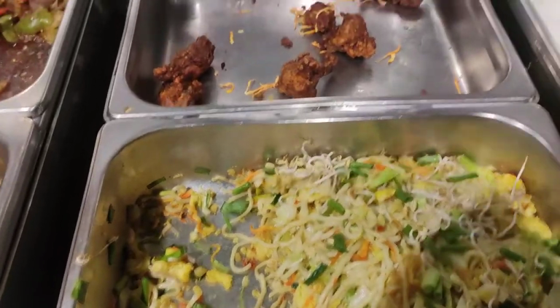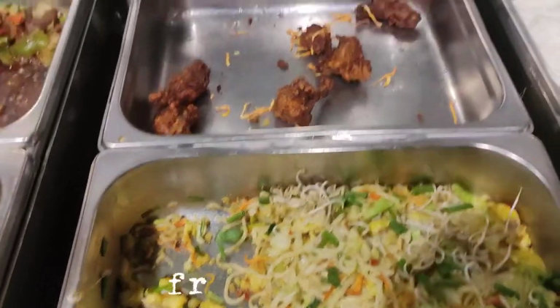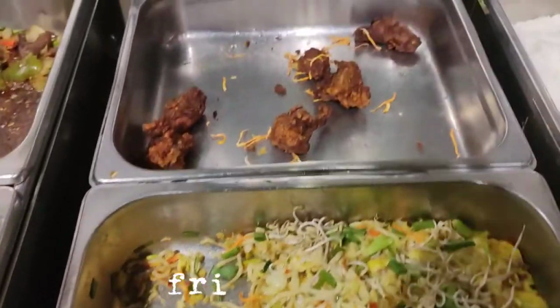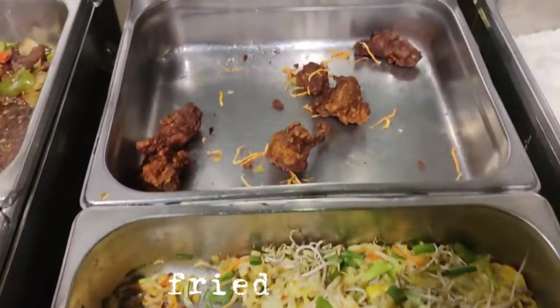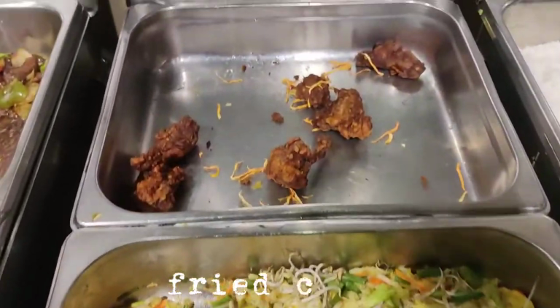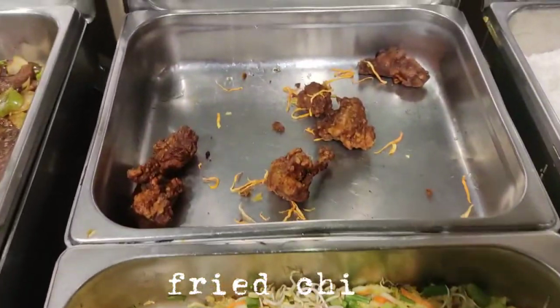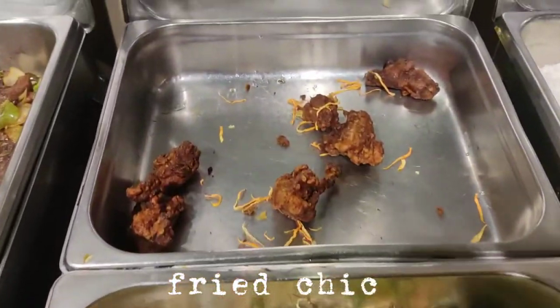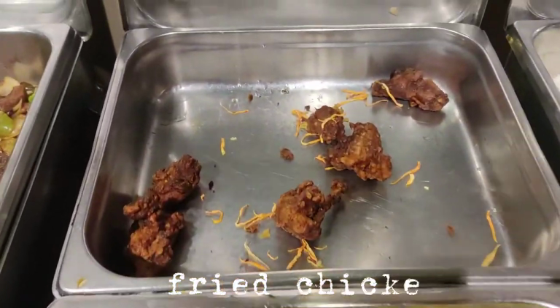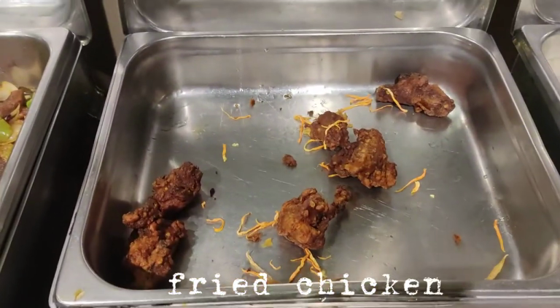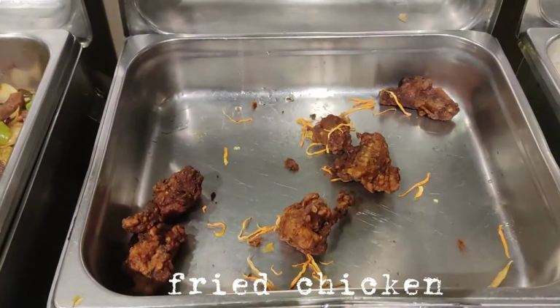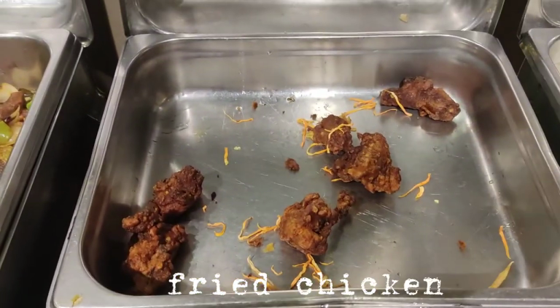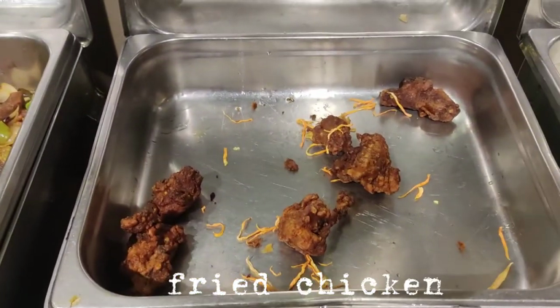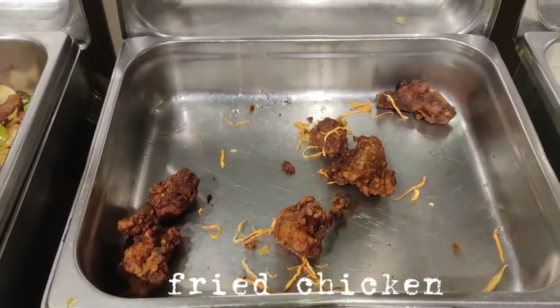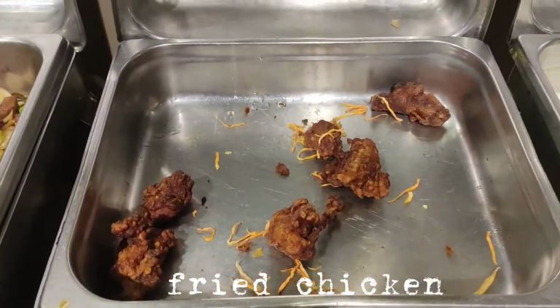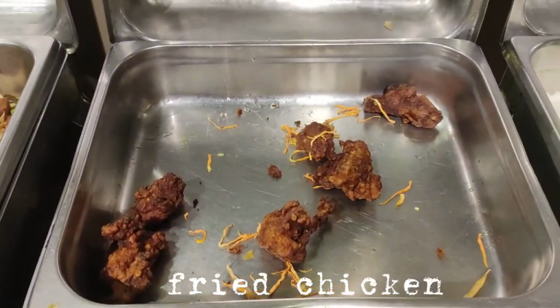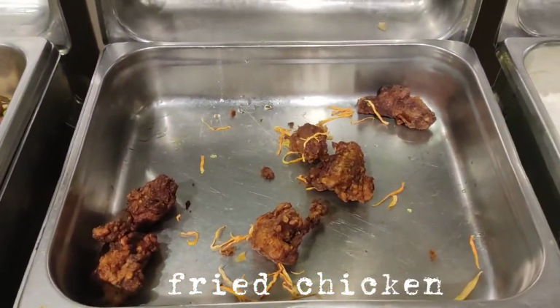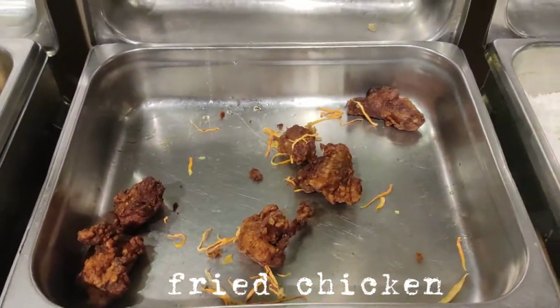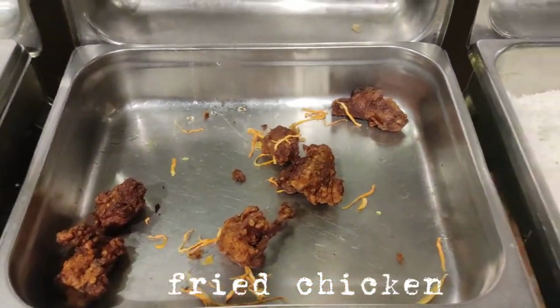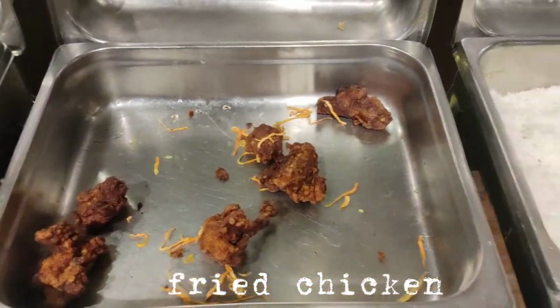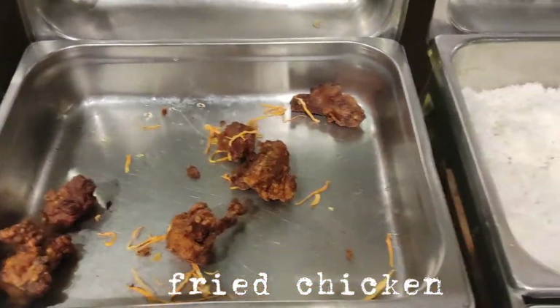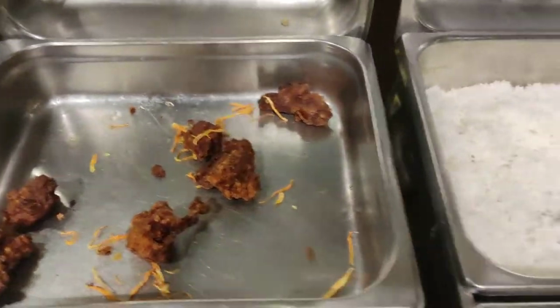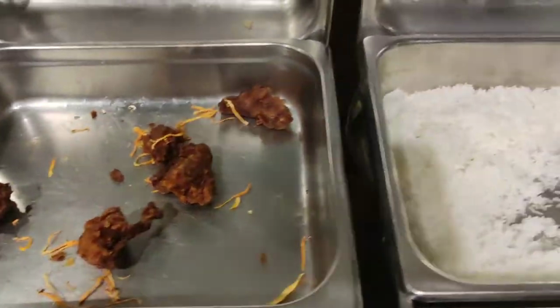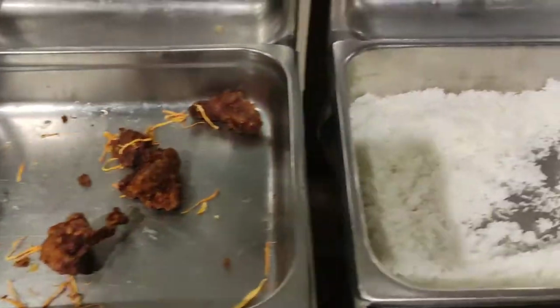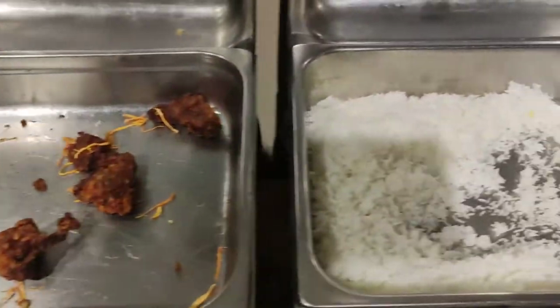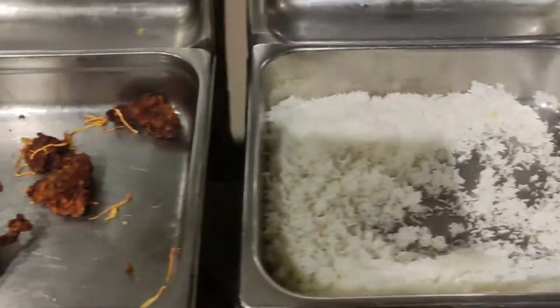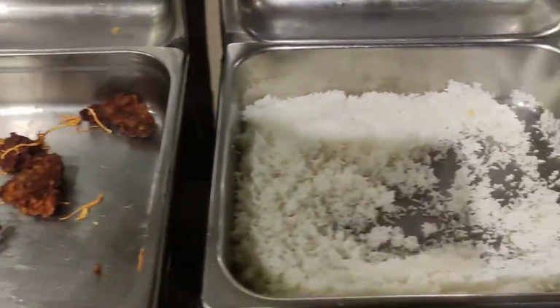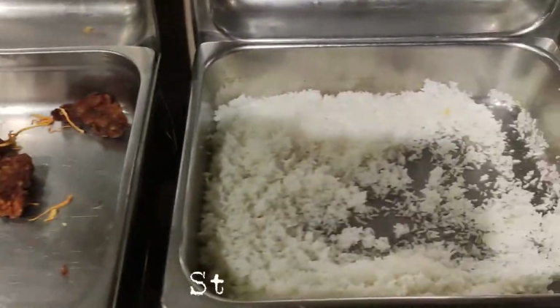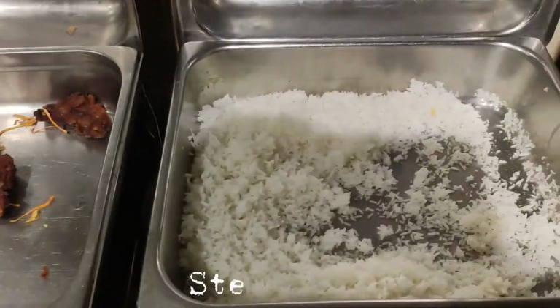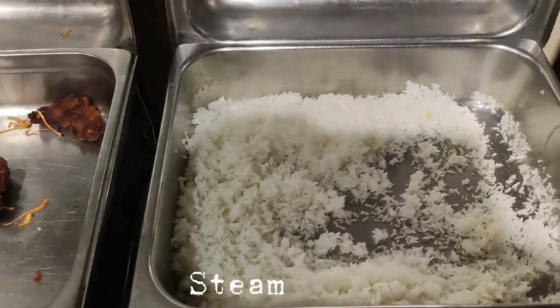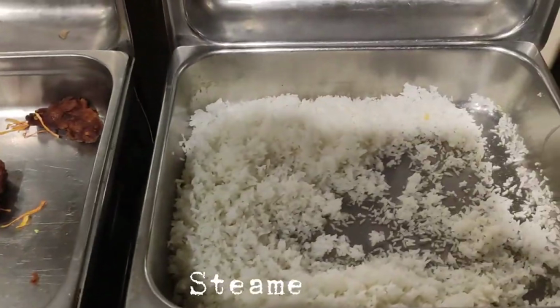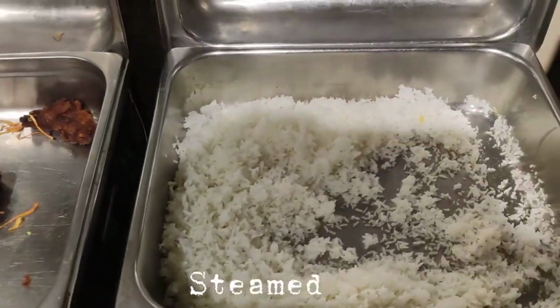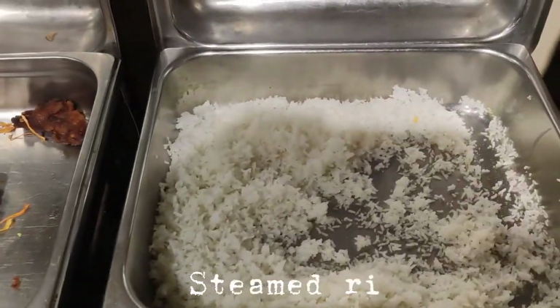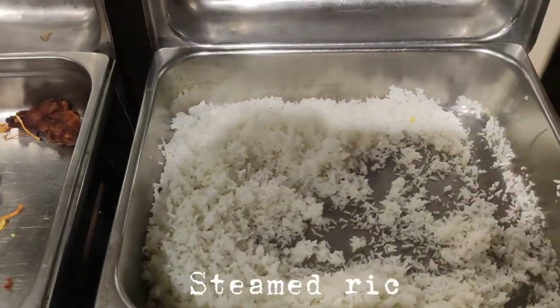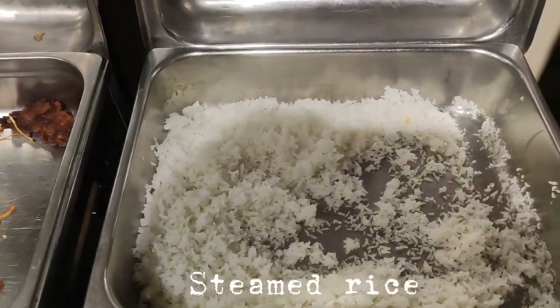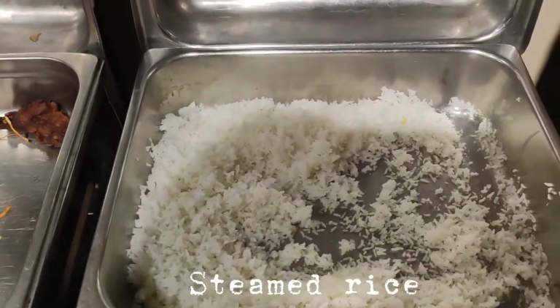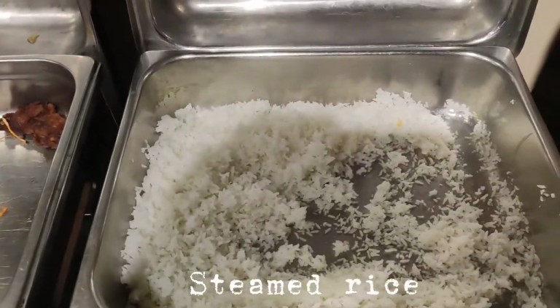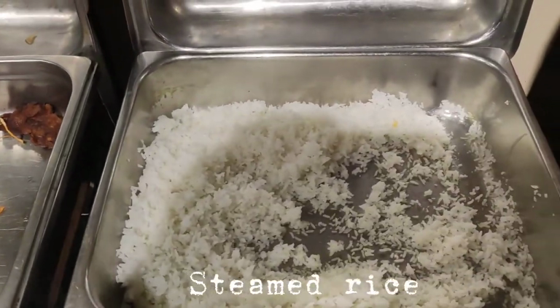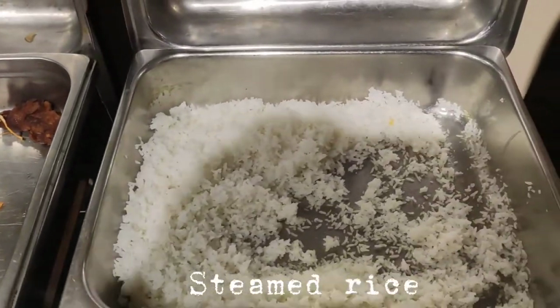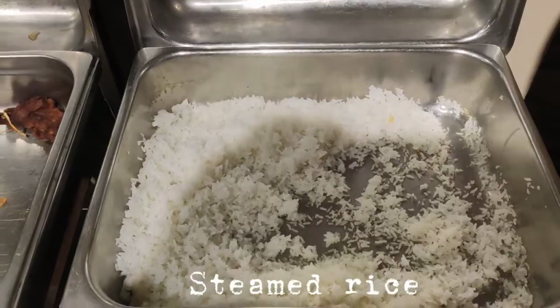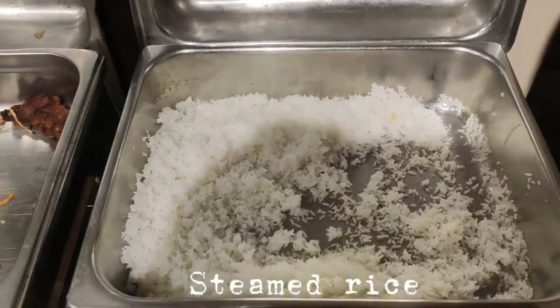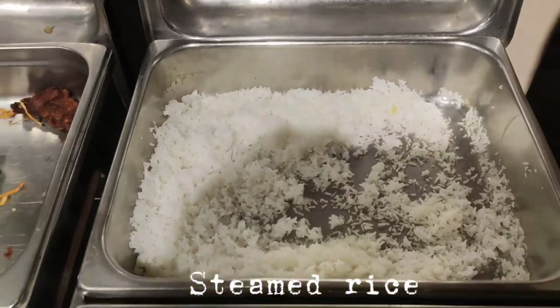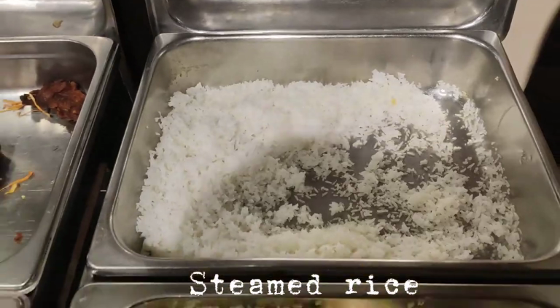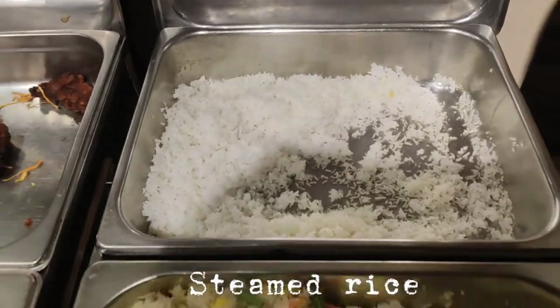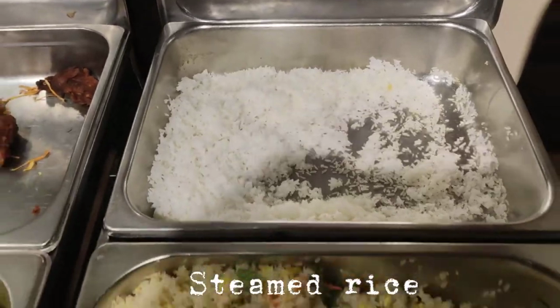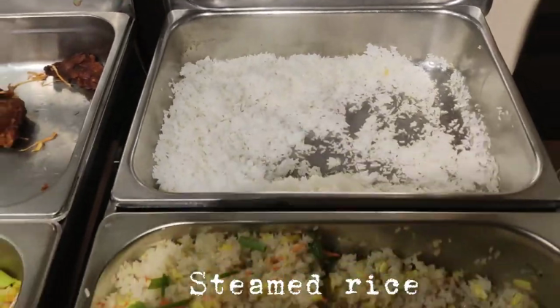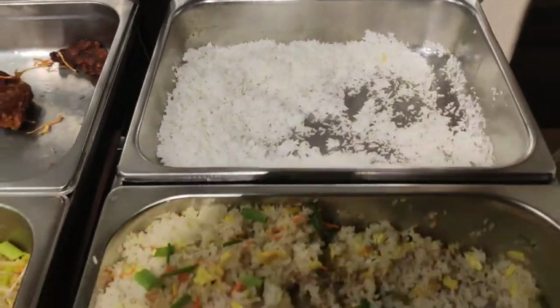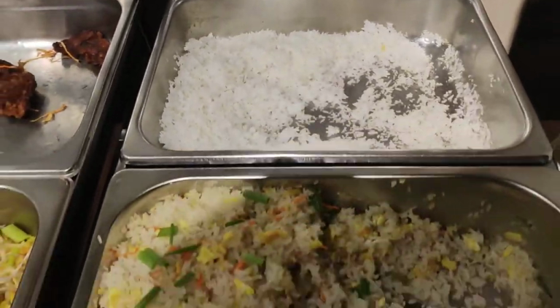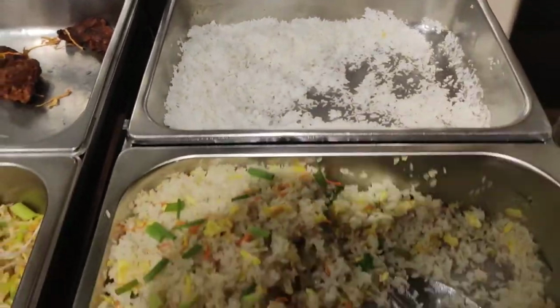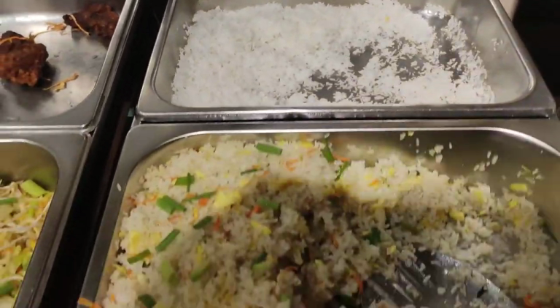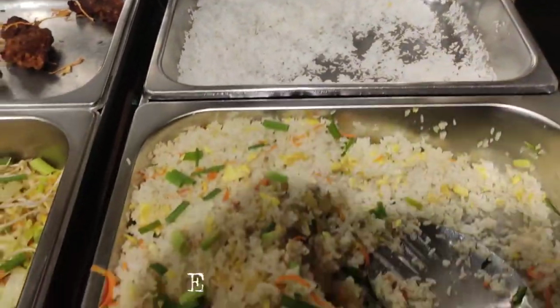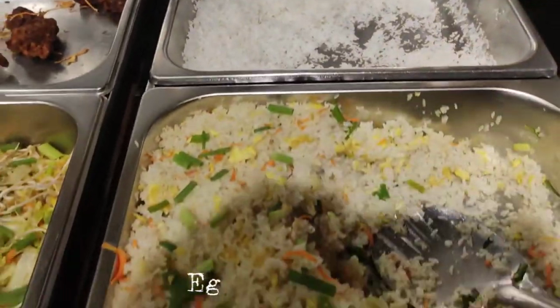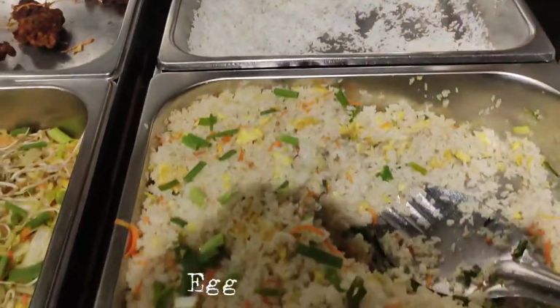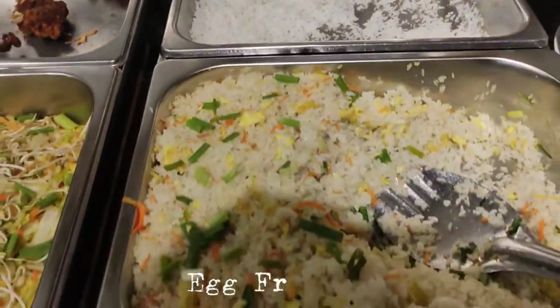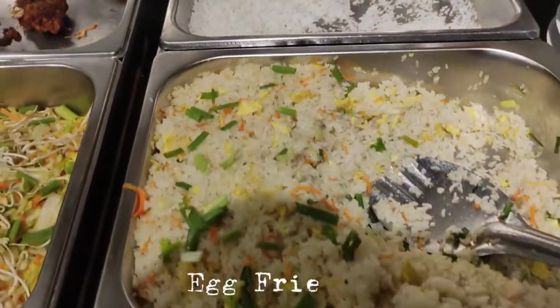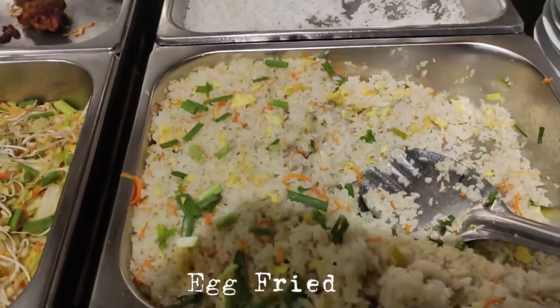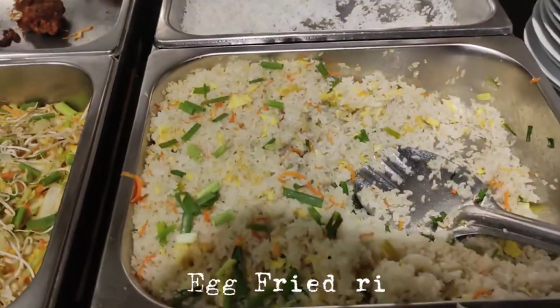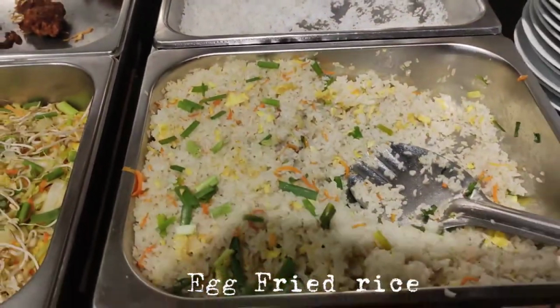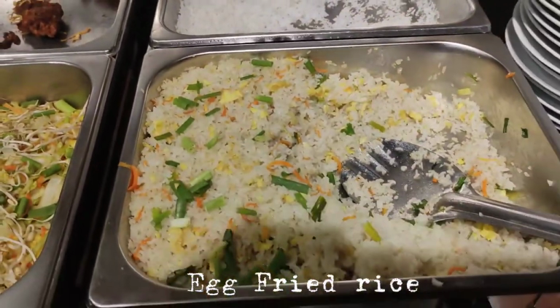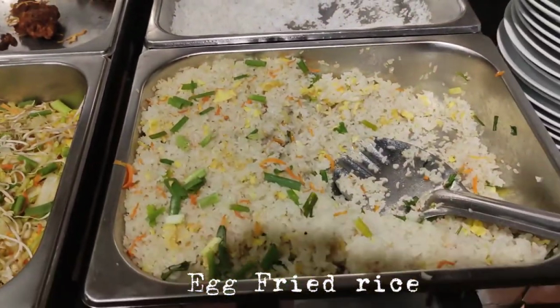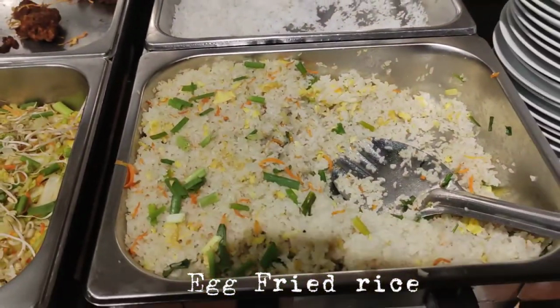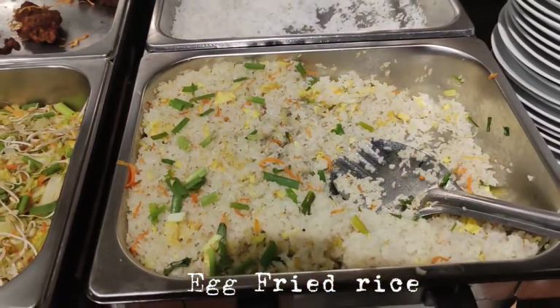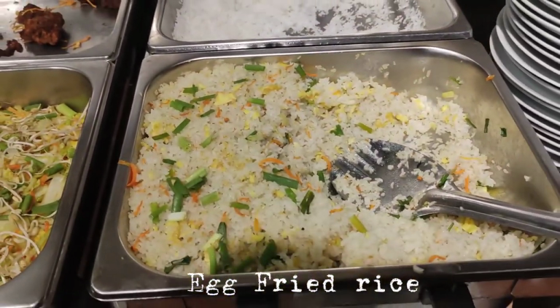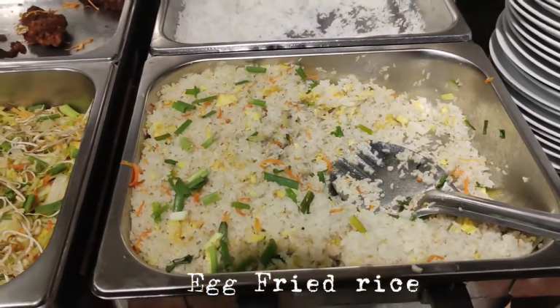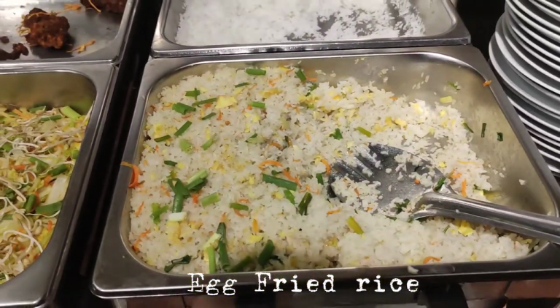Fried chicken, steamed rice, egg fried rice.